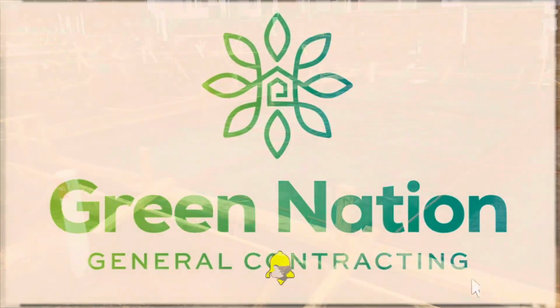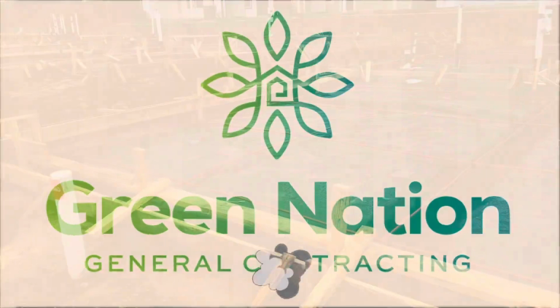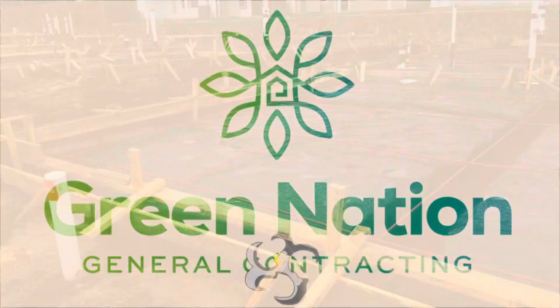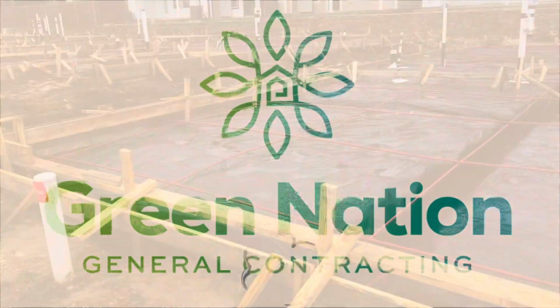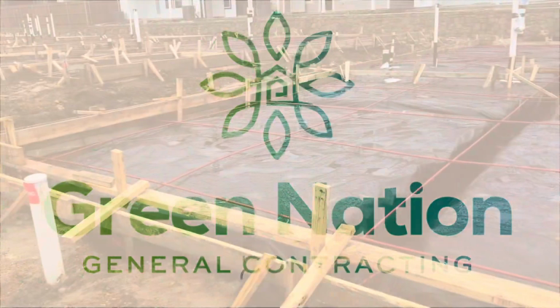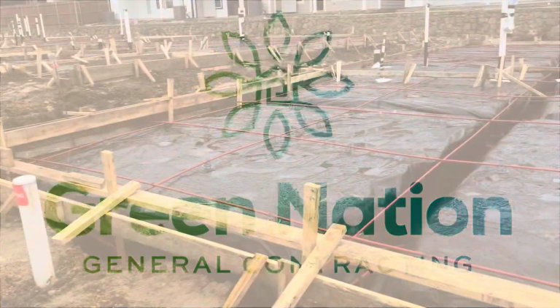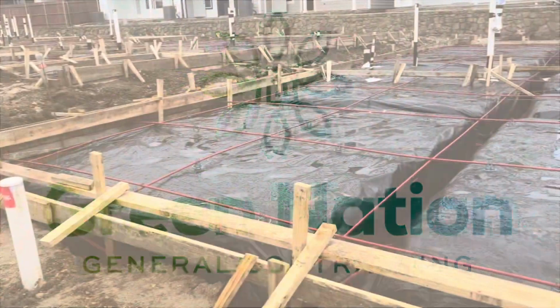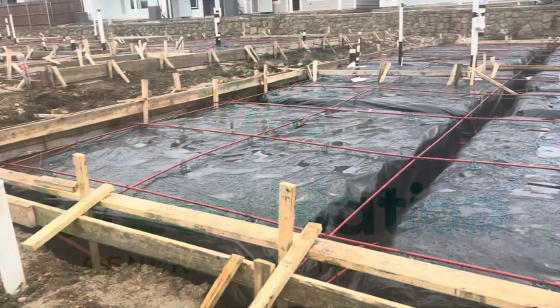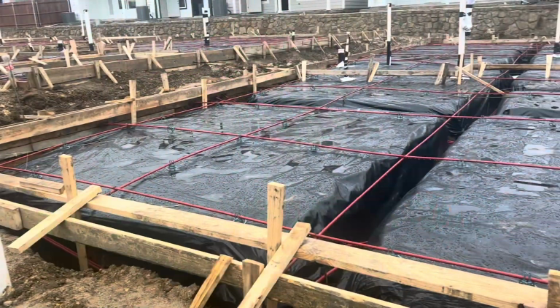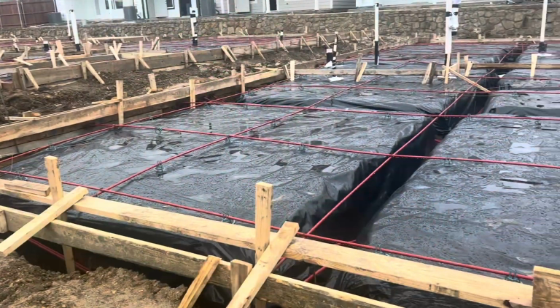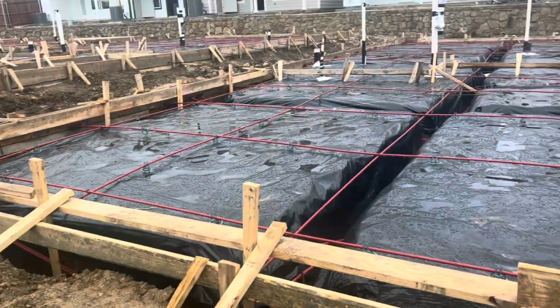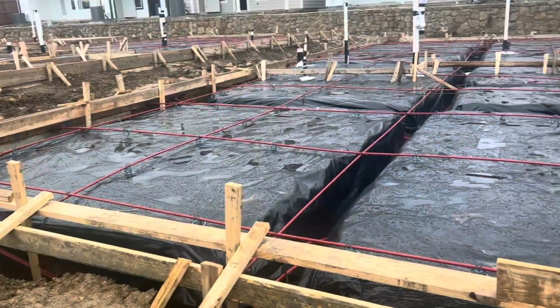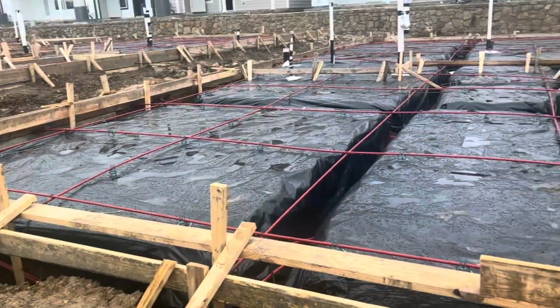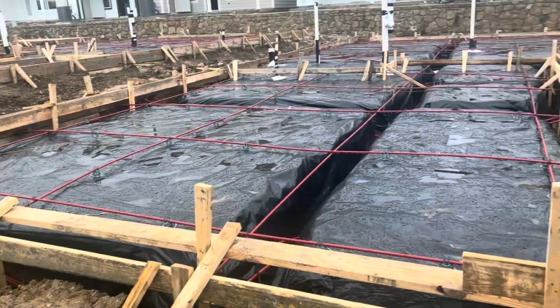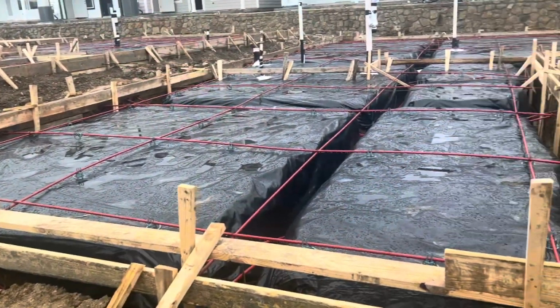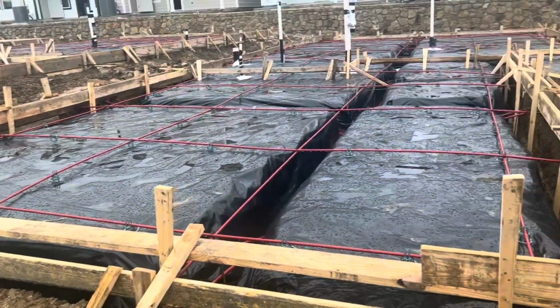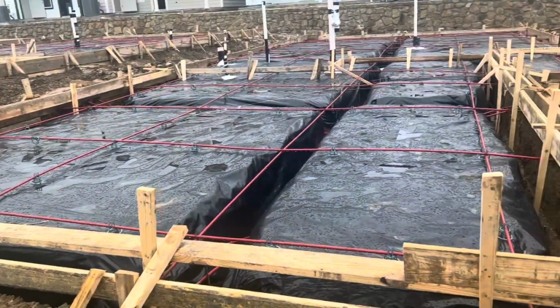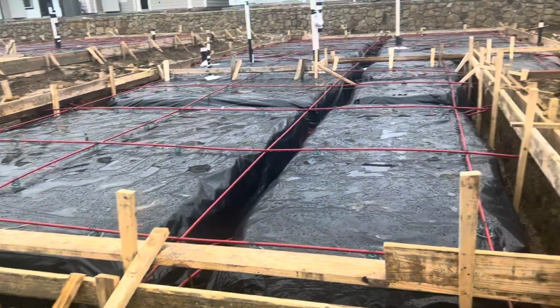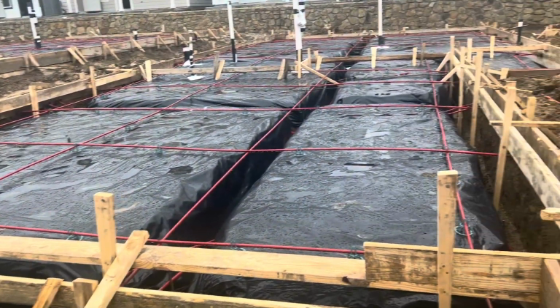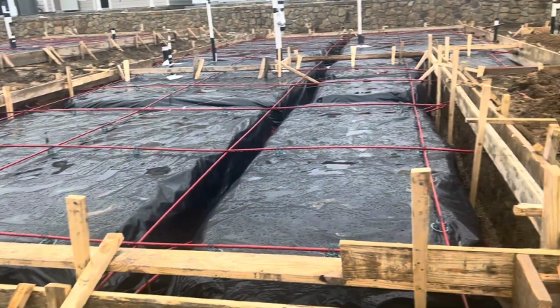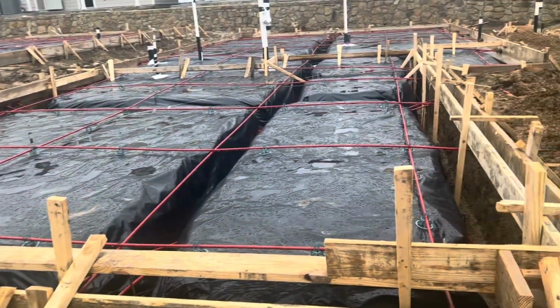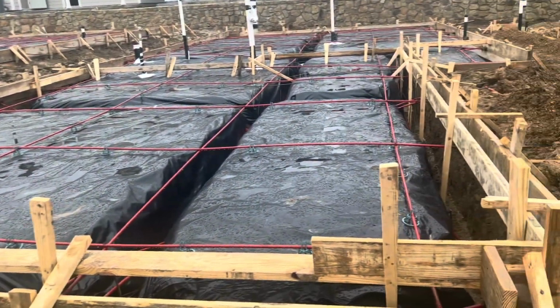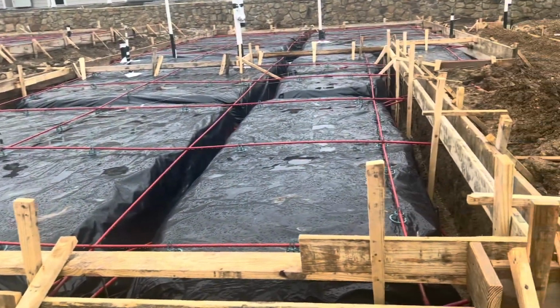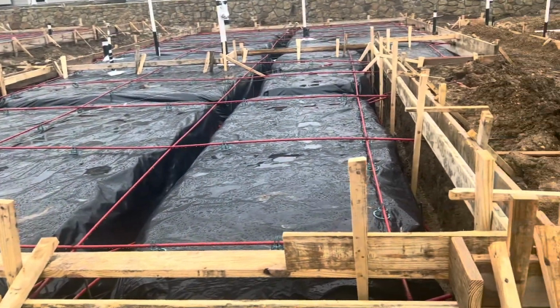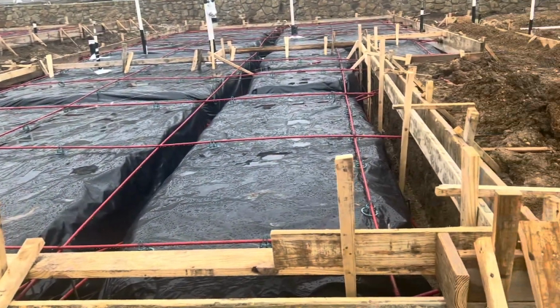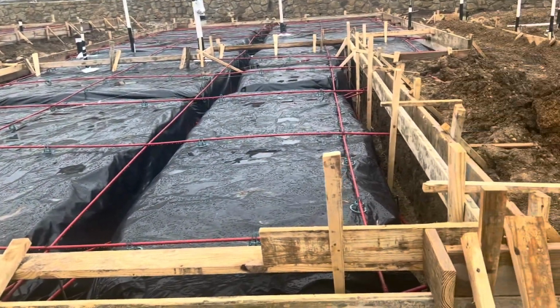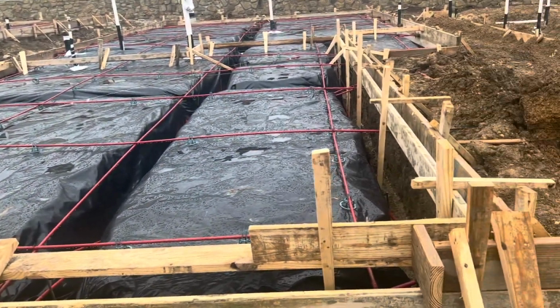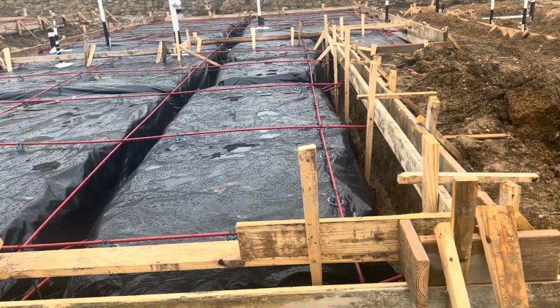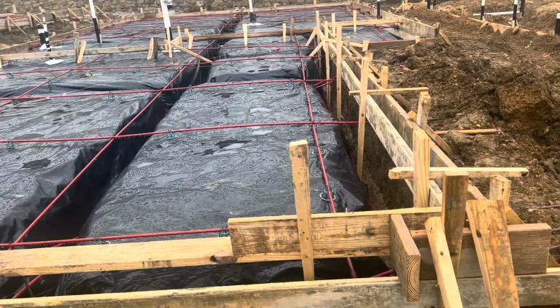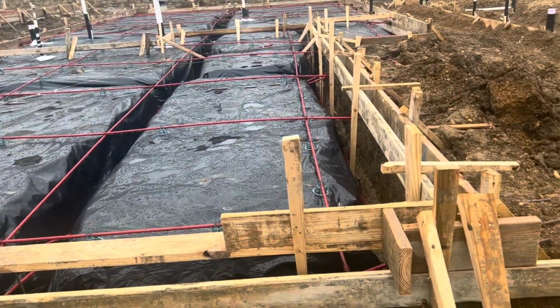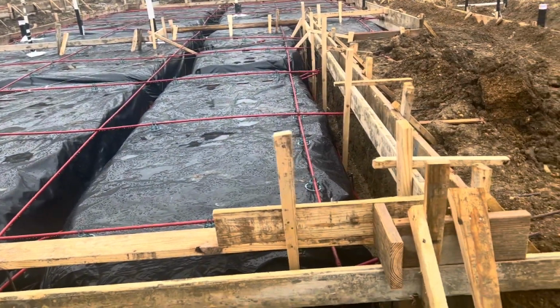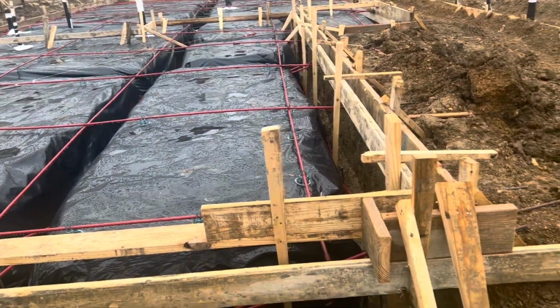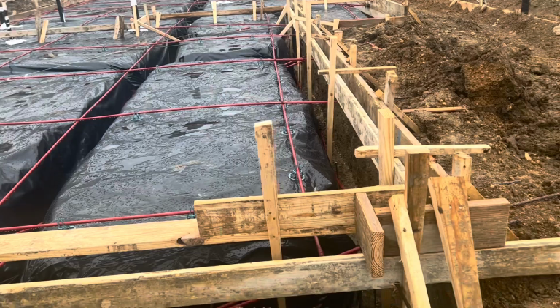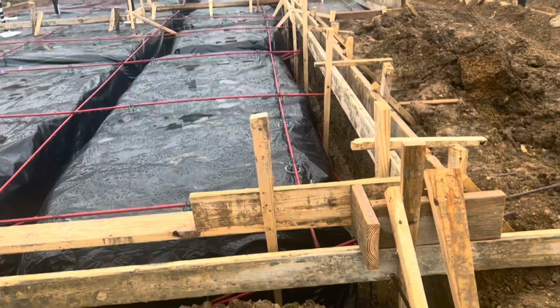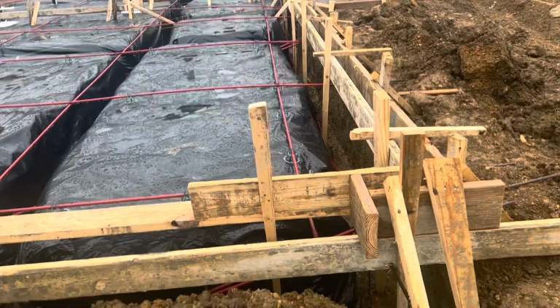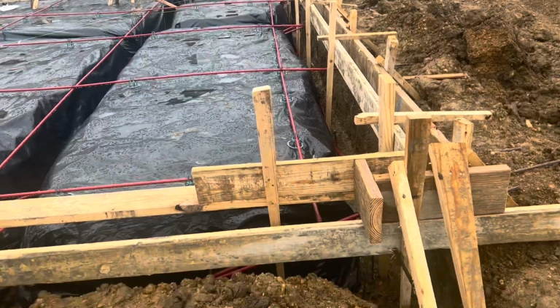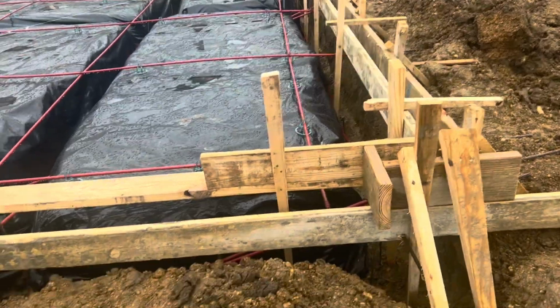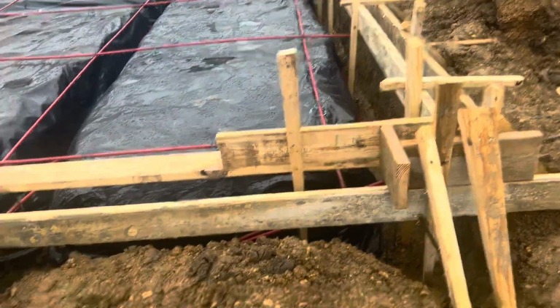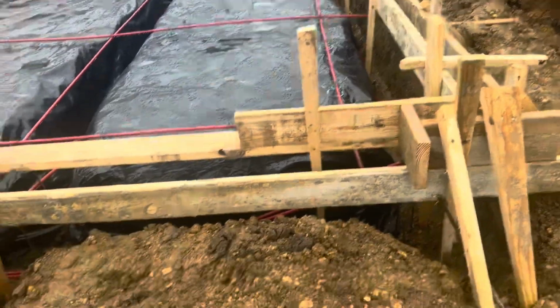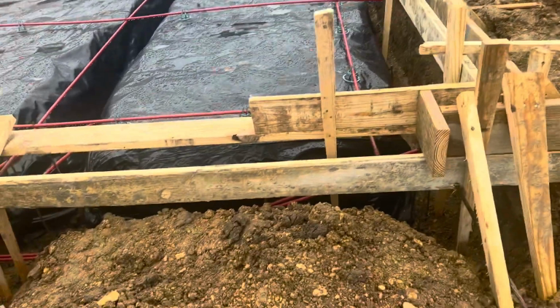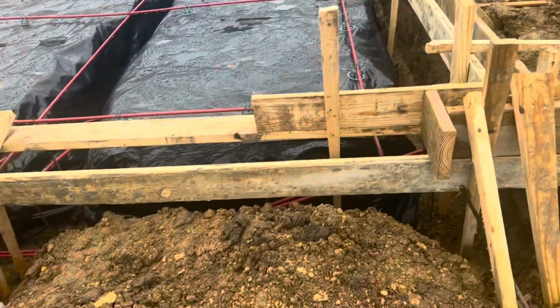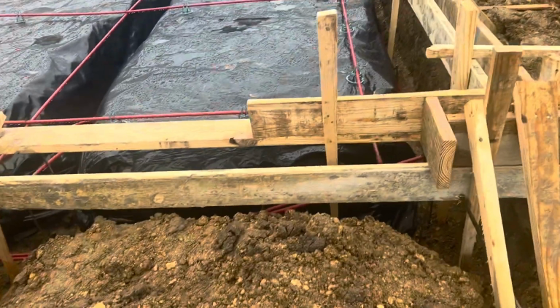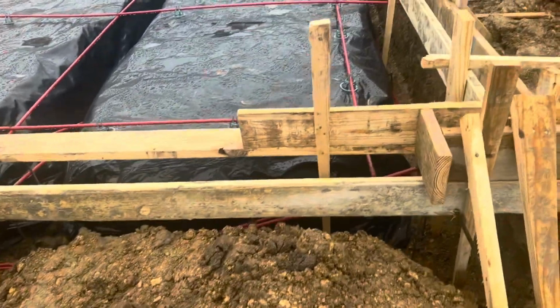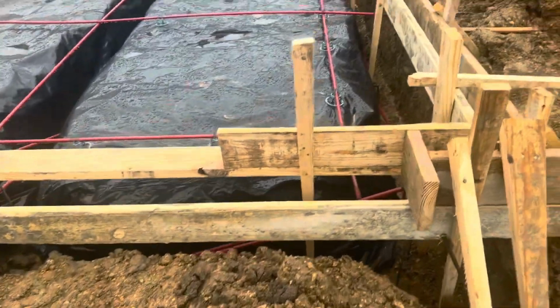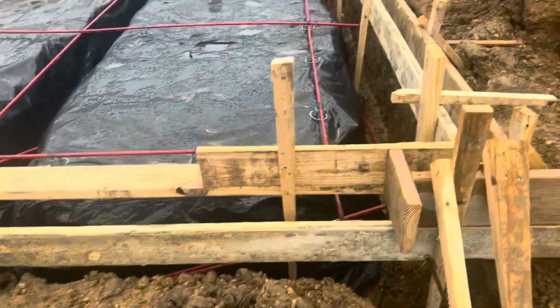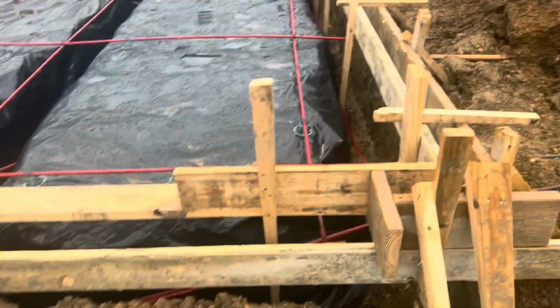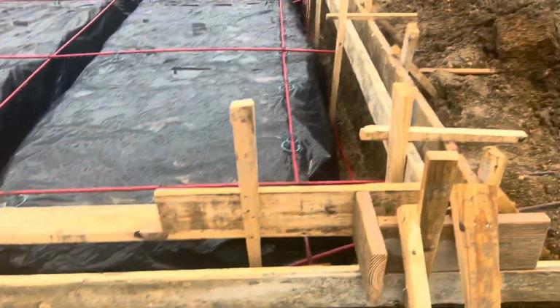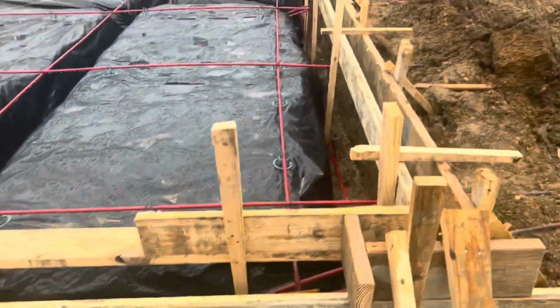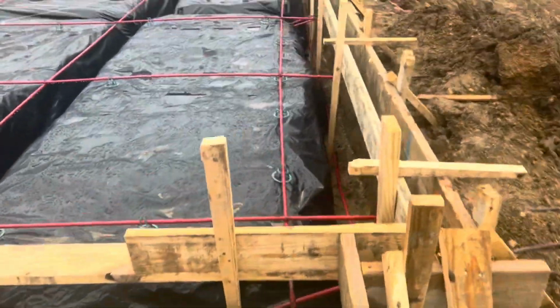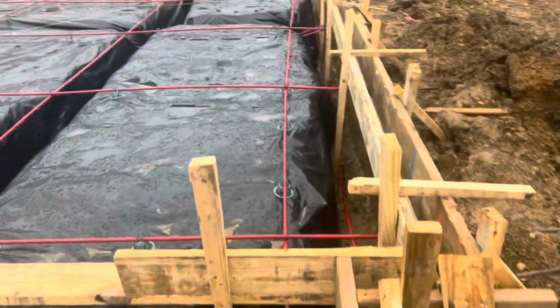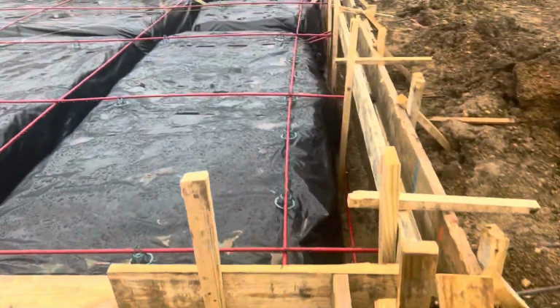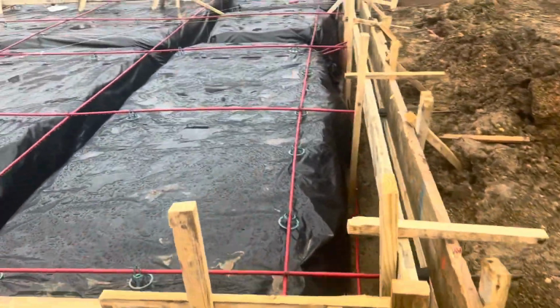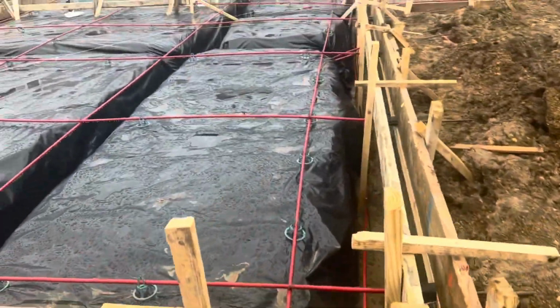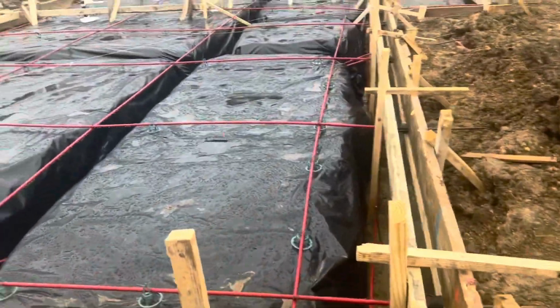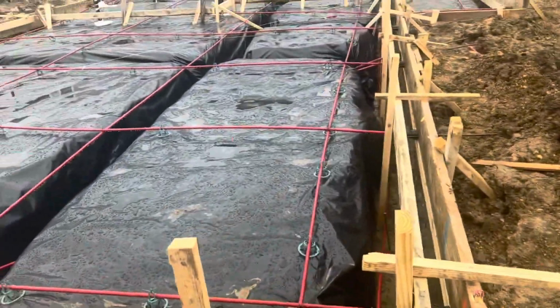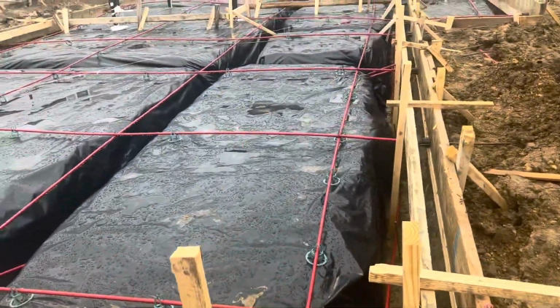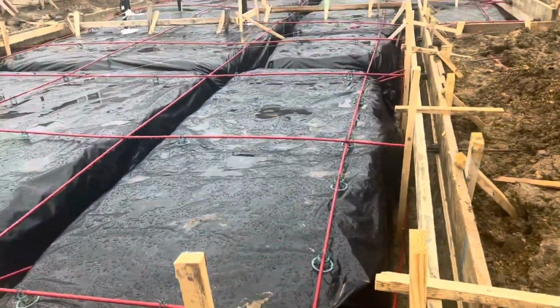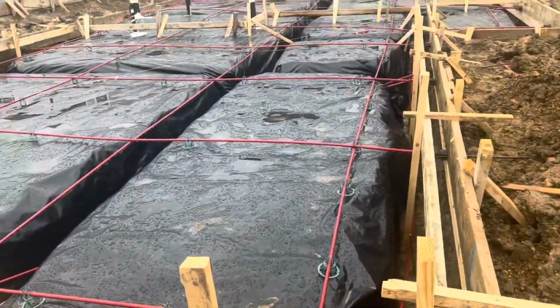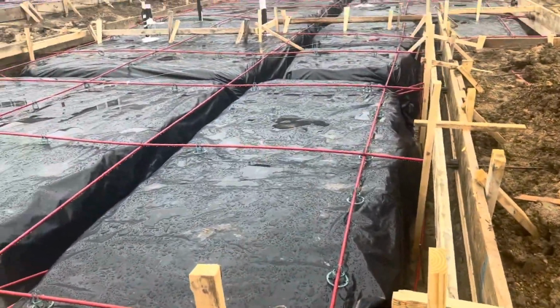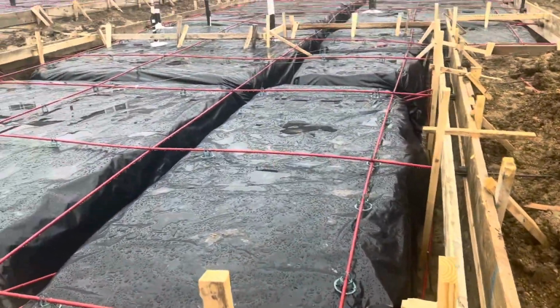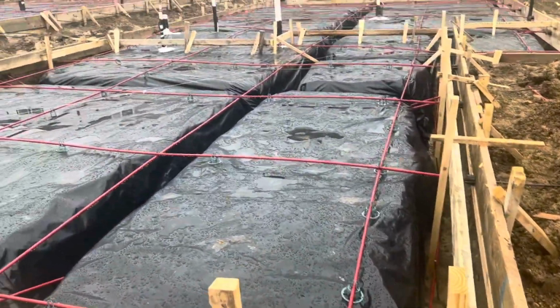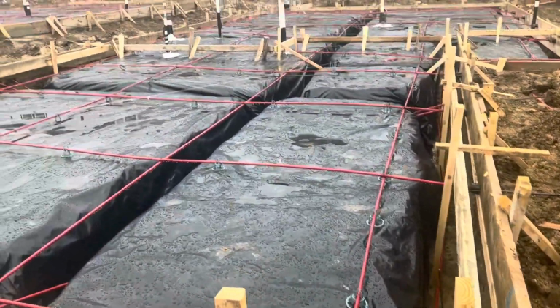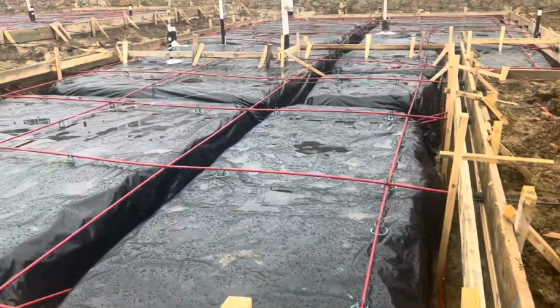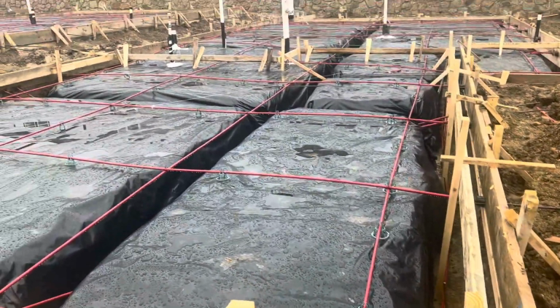Hi guys, this is Steve. I'm on a construction site and I wanted to make a quick video explaining how these foundations work.